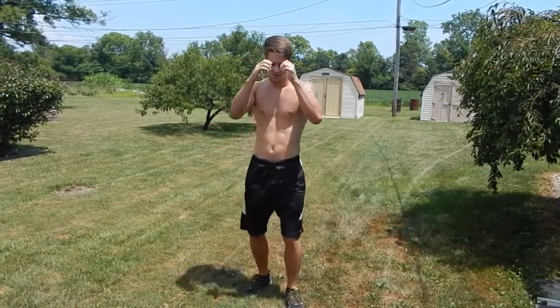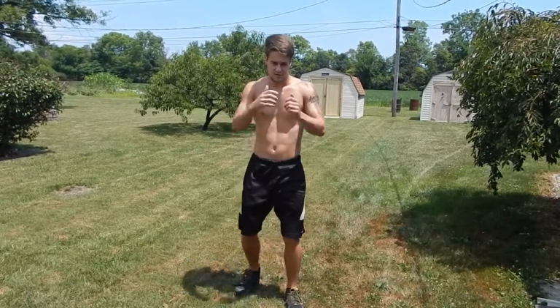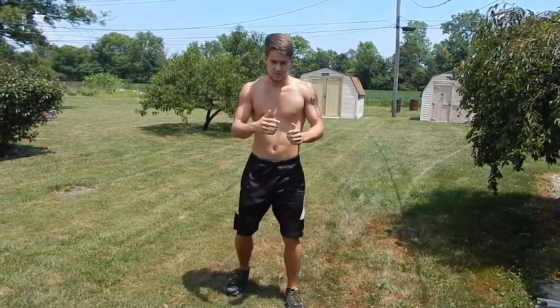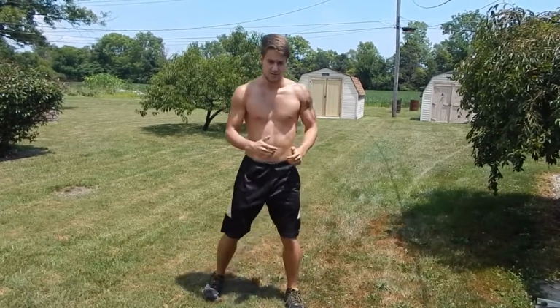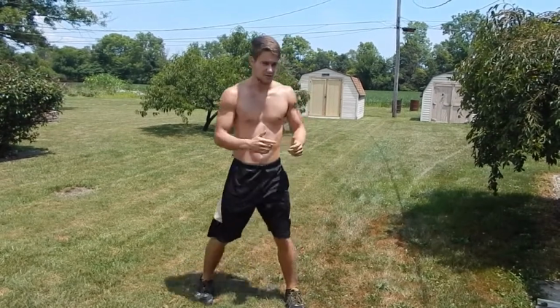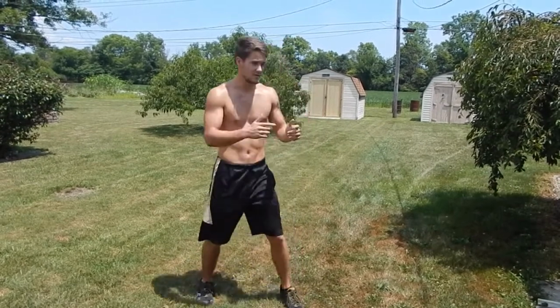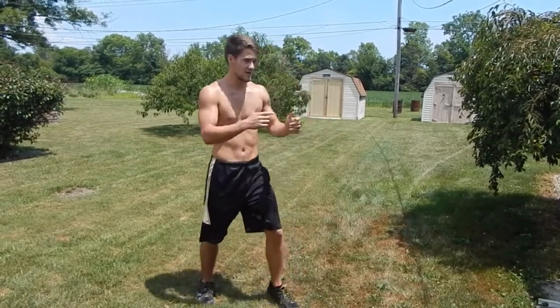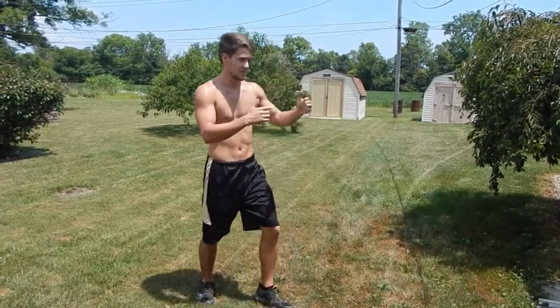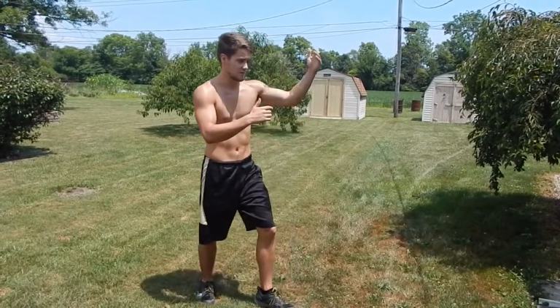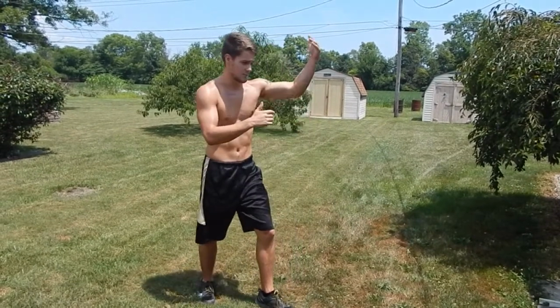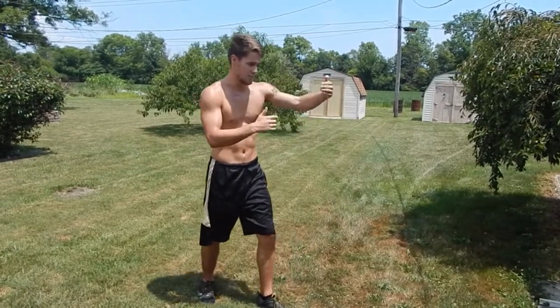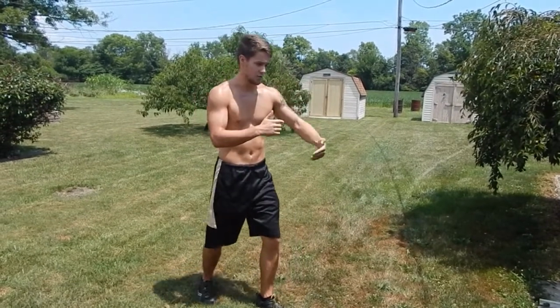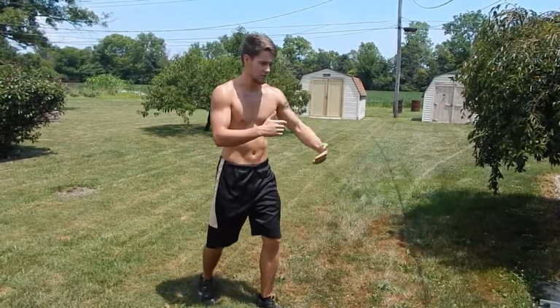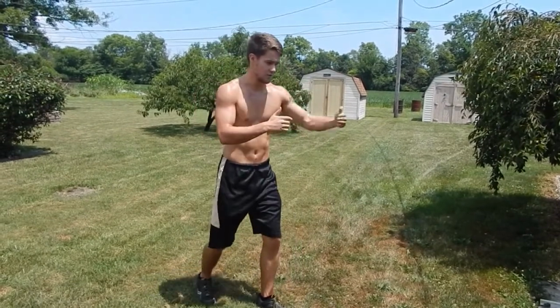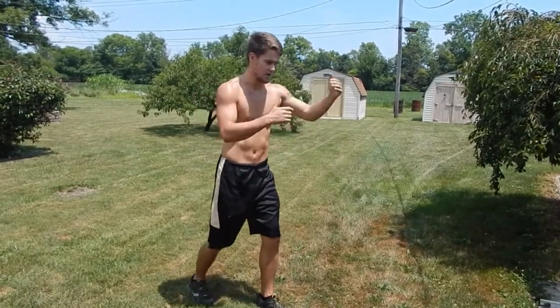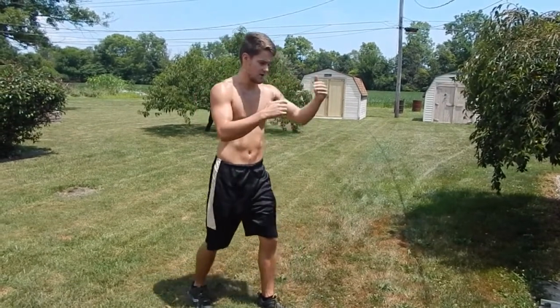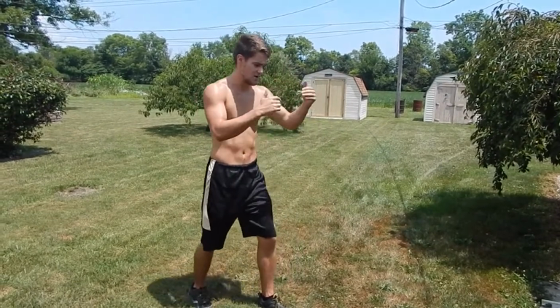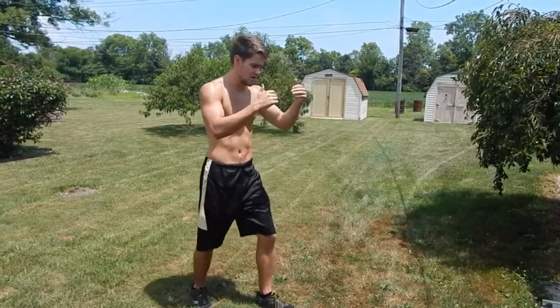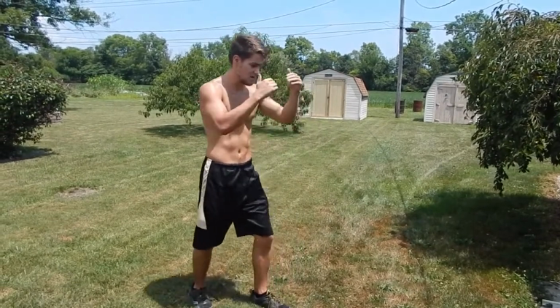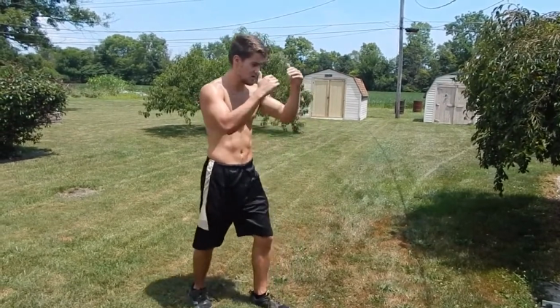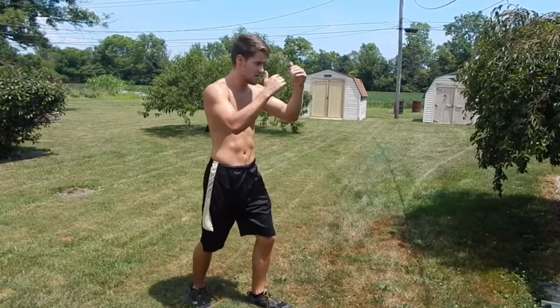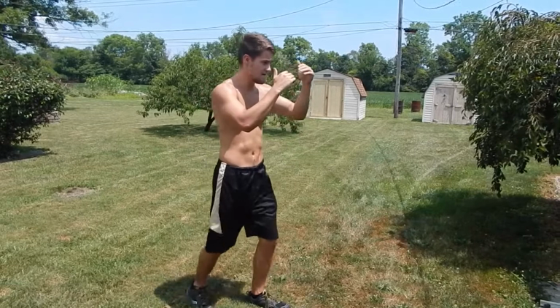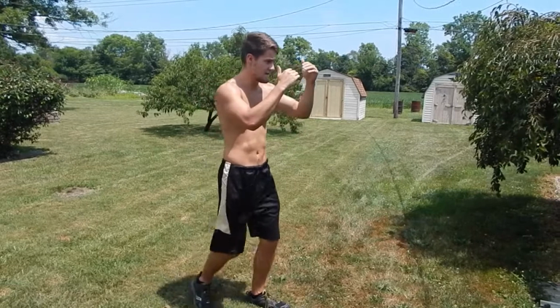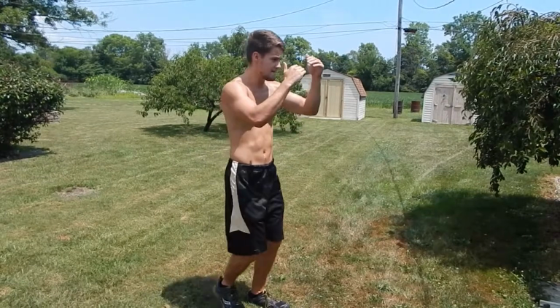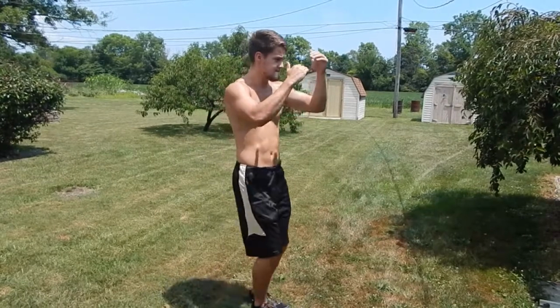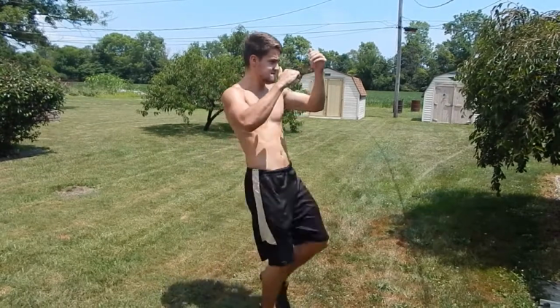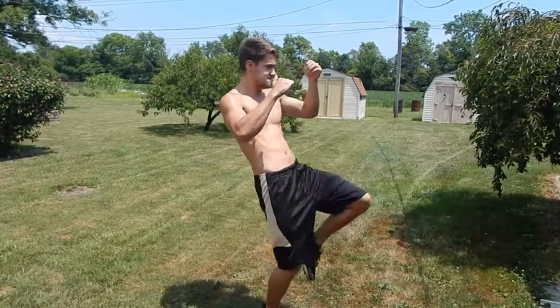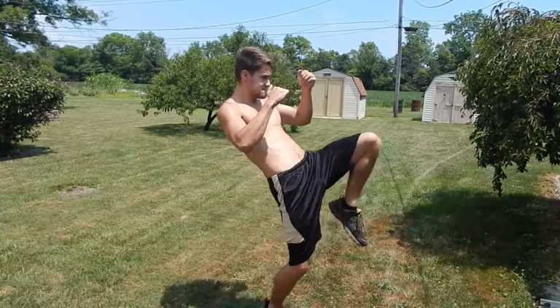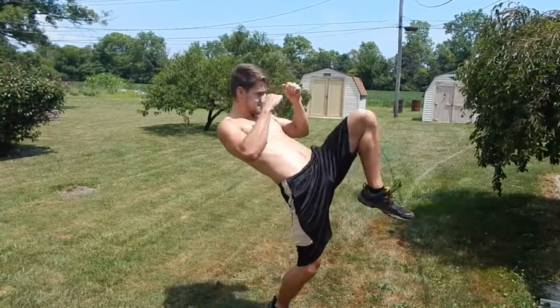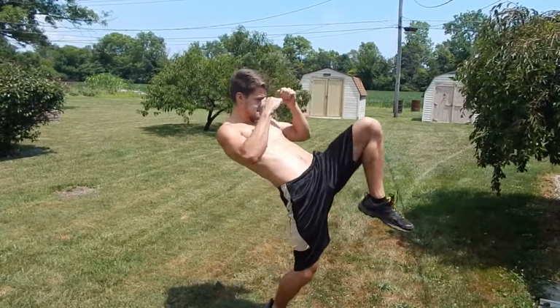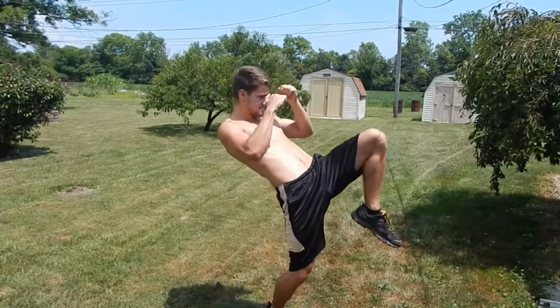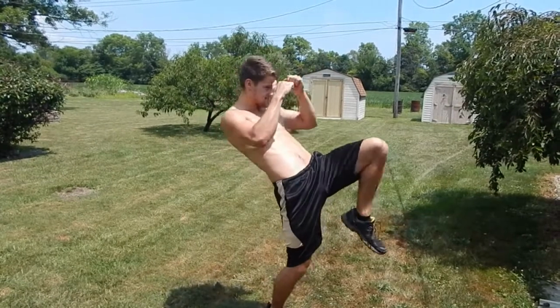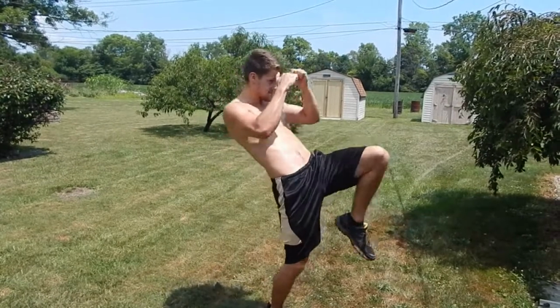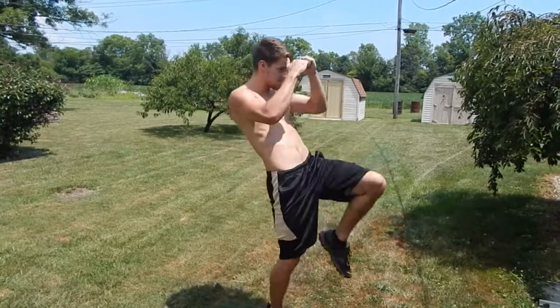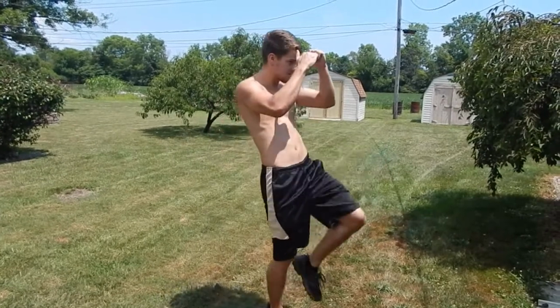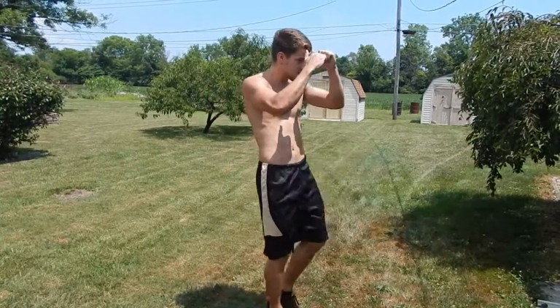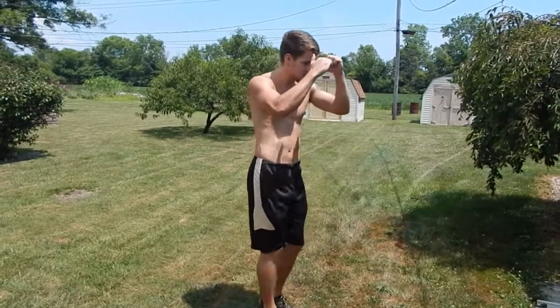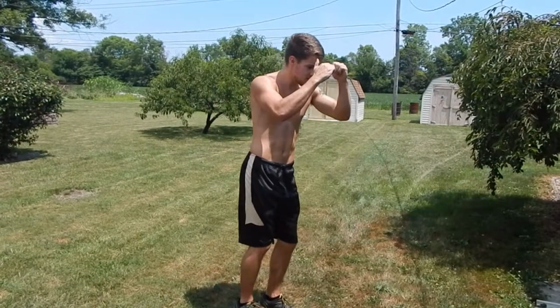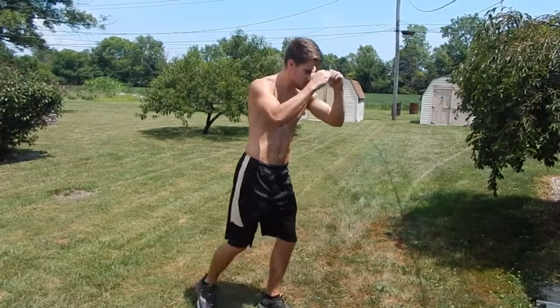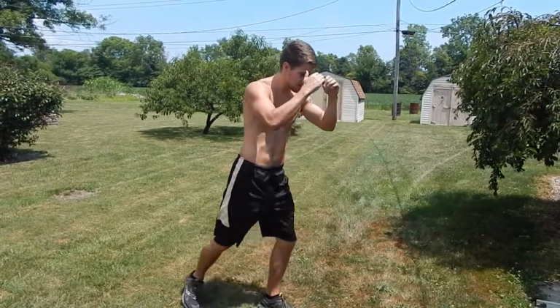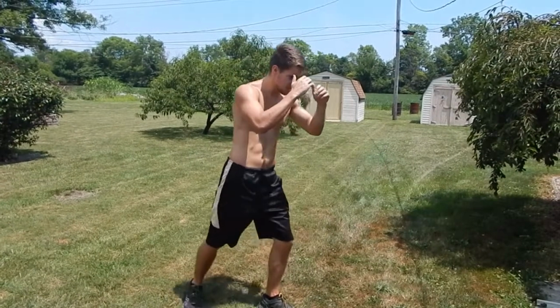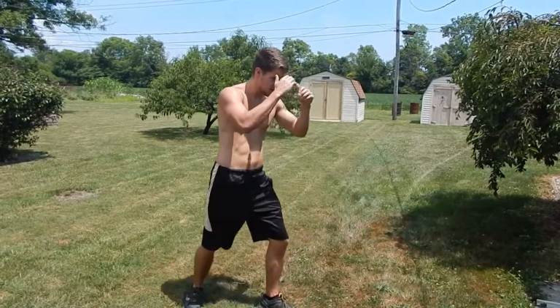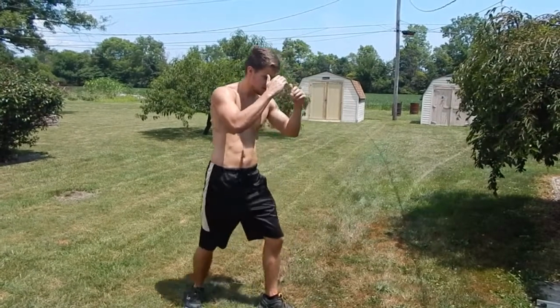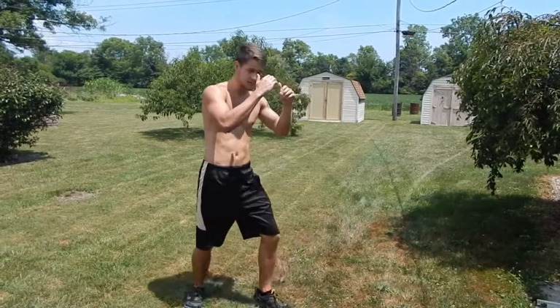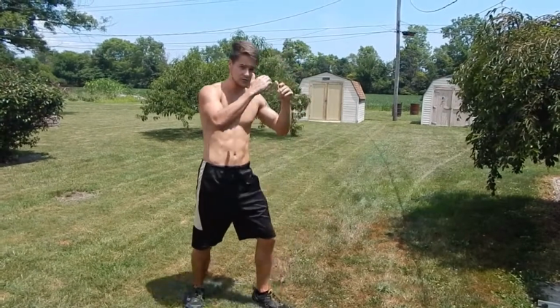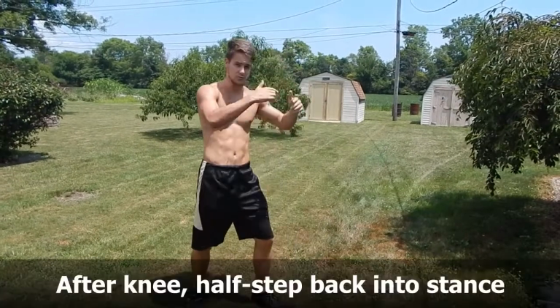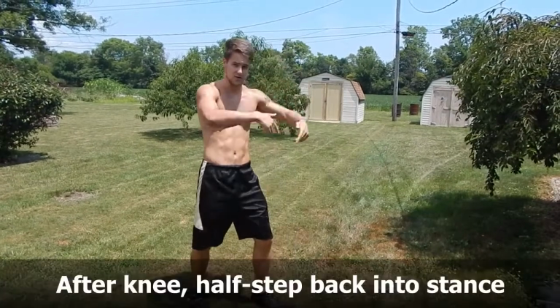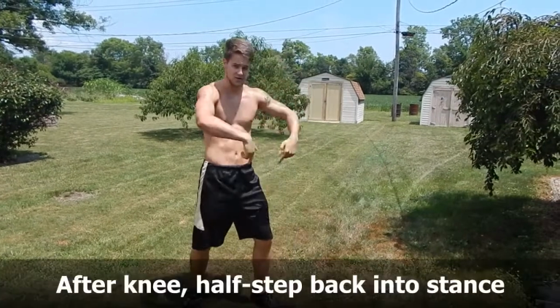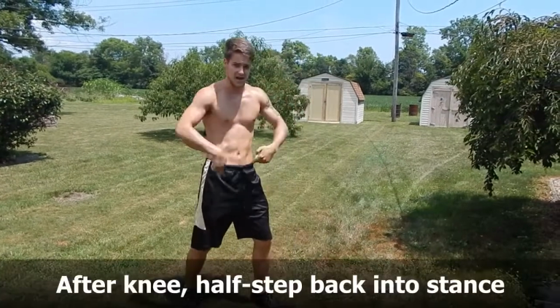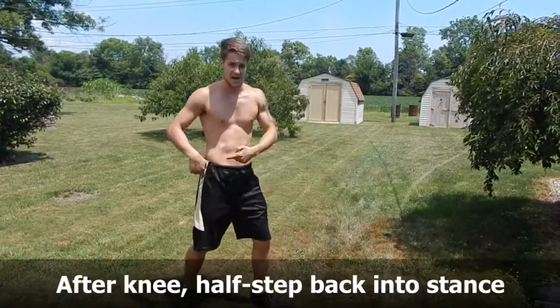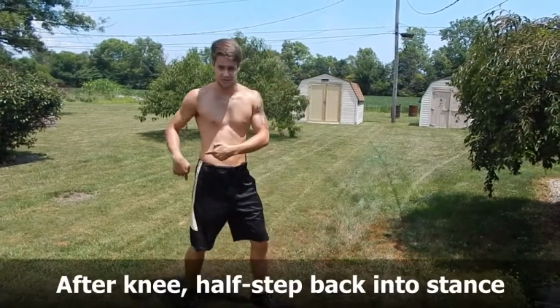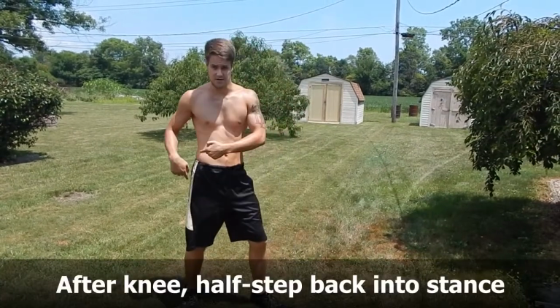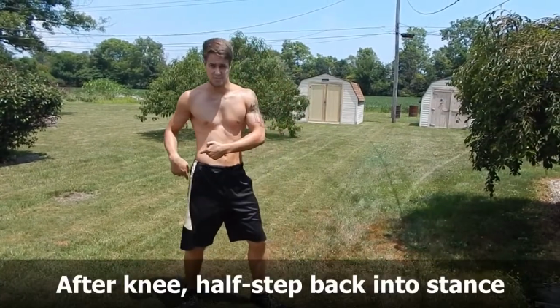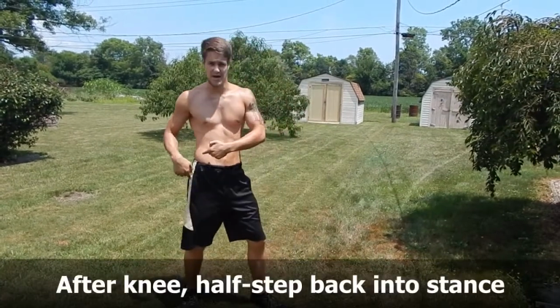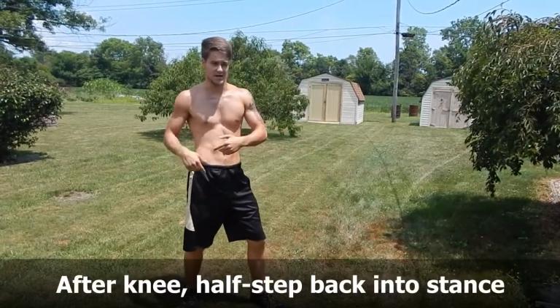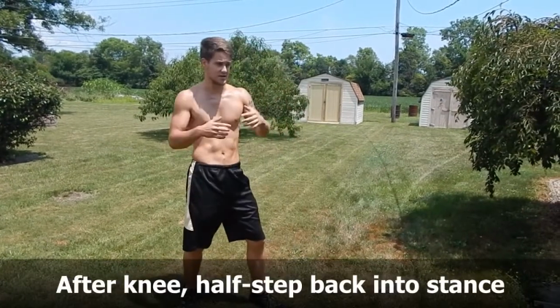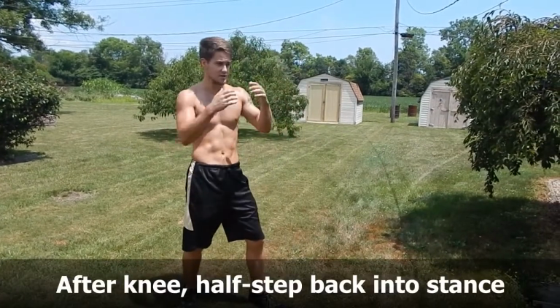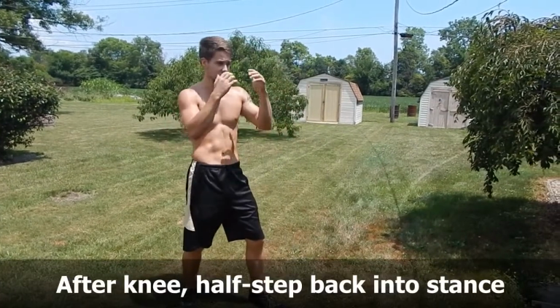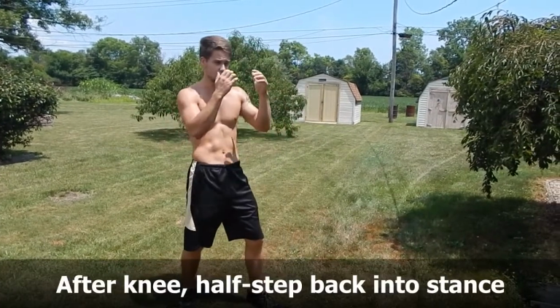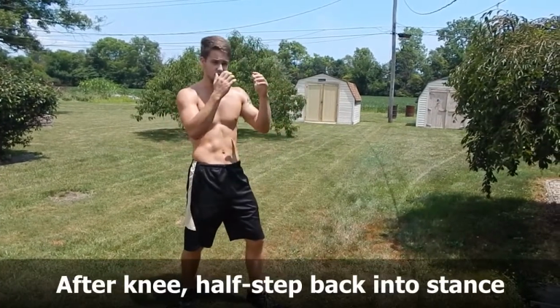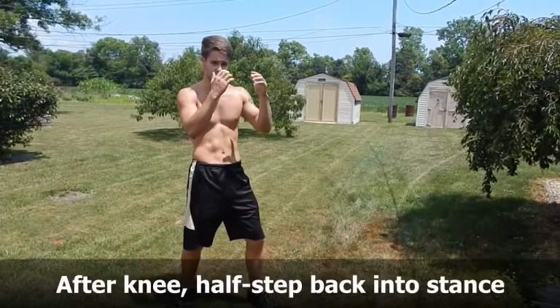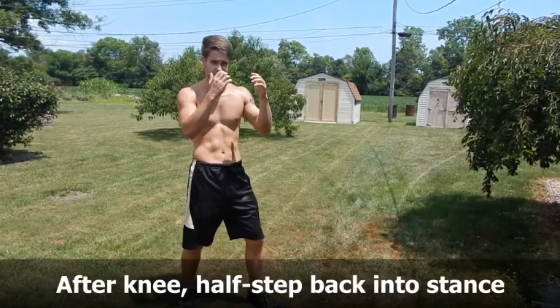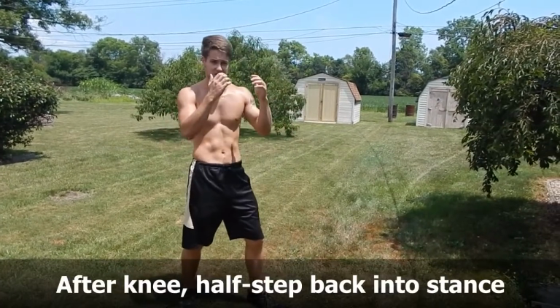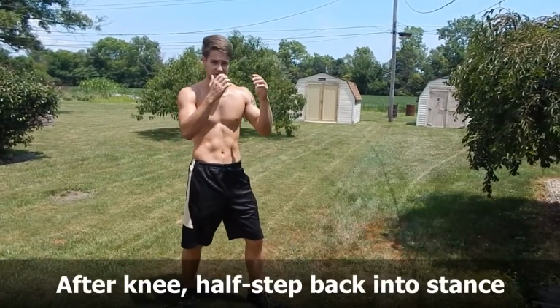So let's see that my opponent's right here. Then you take that half step back and get to your original stance.